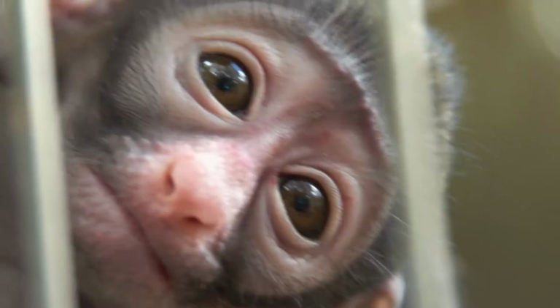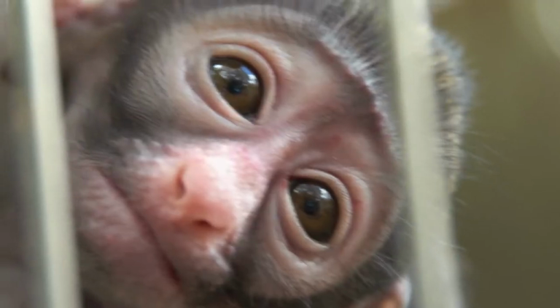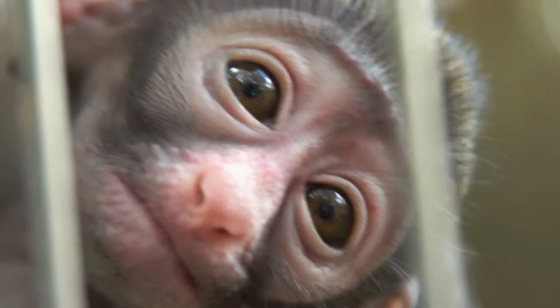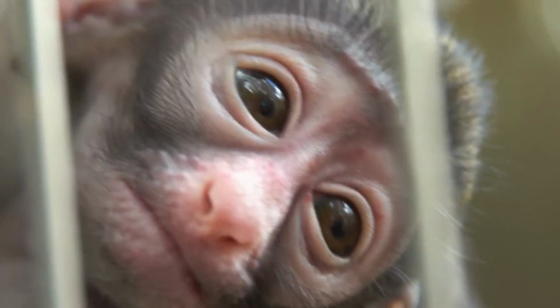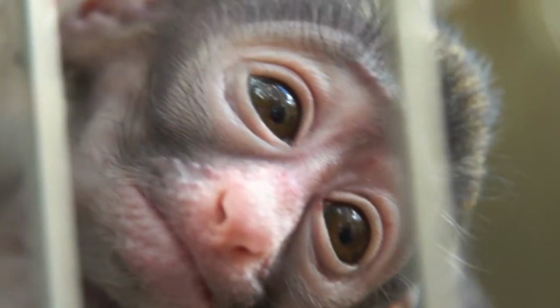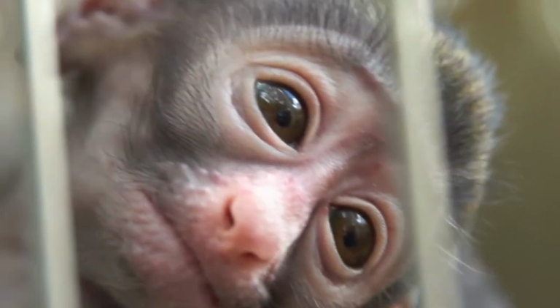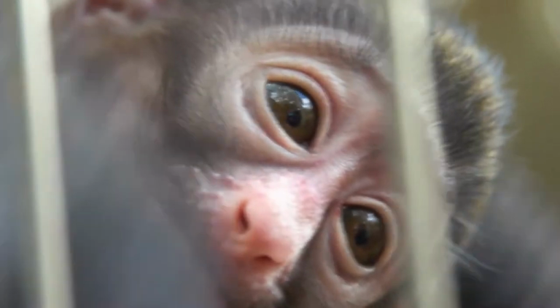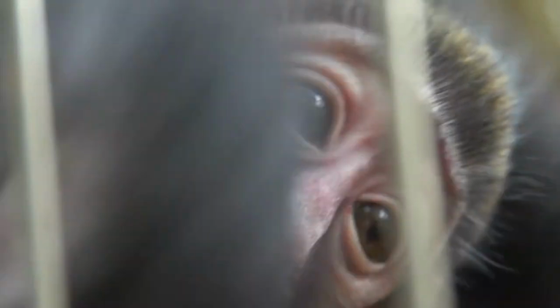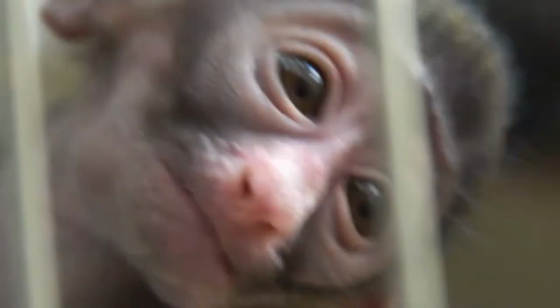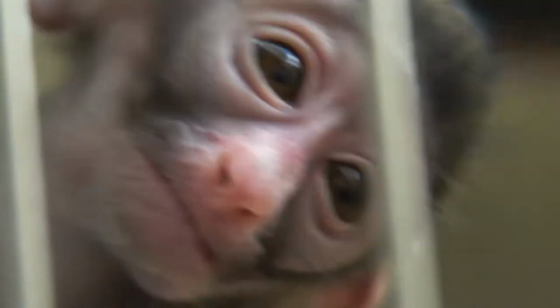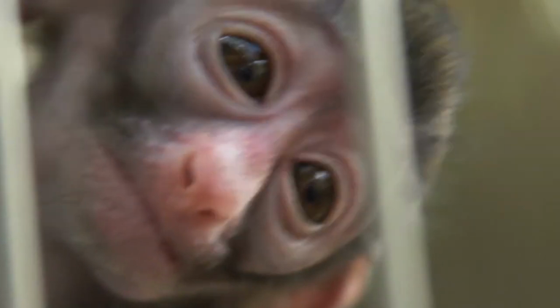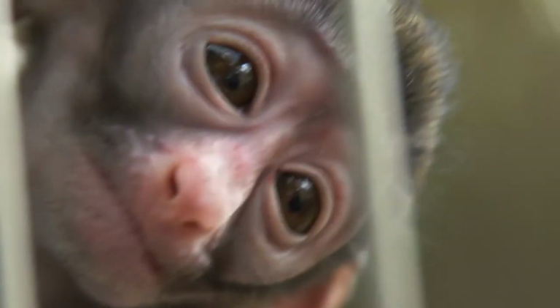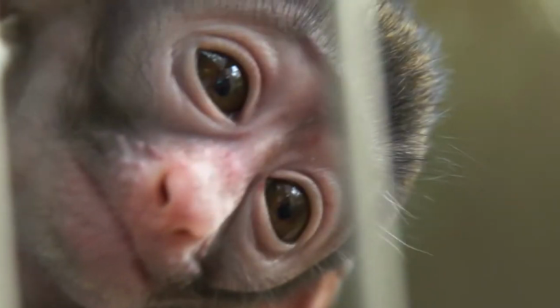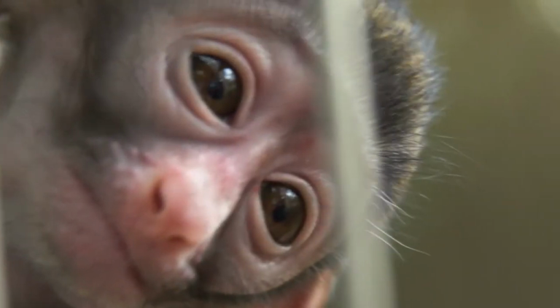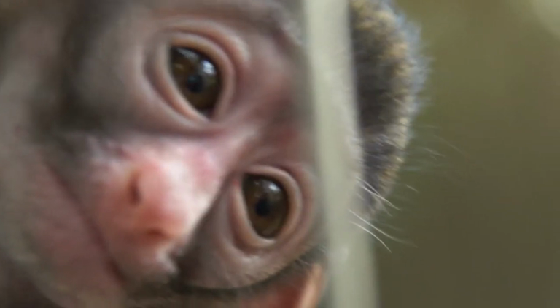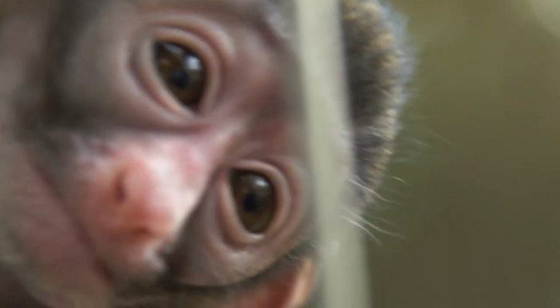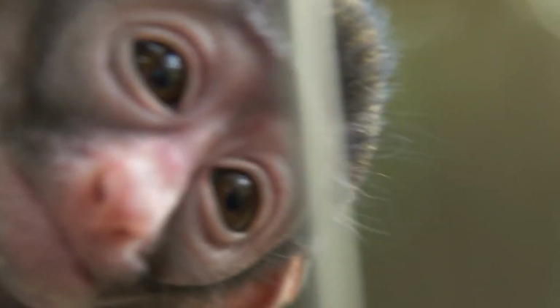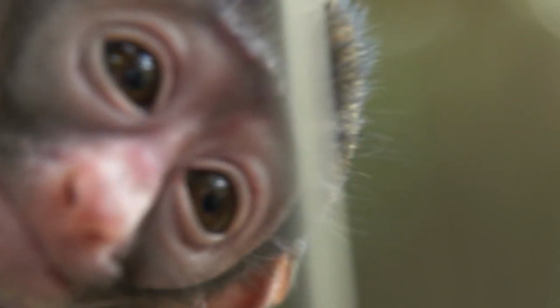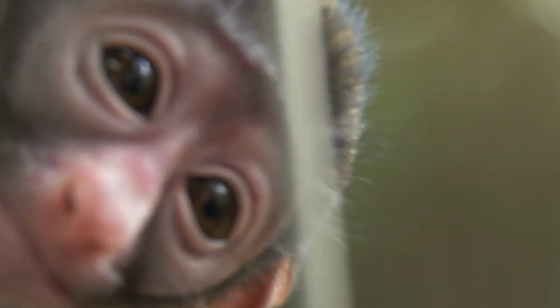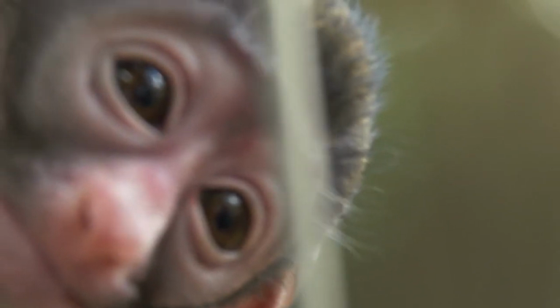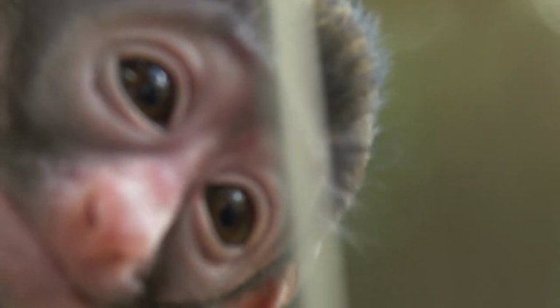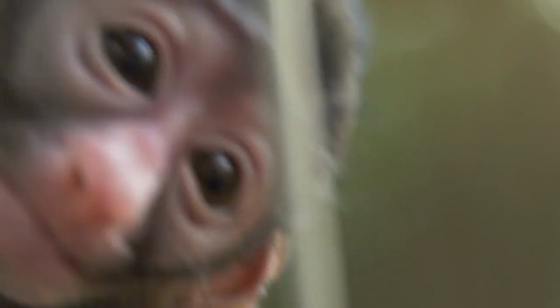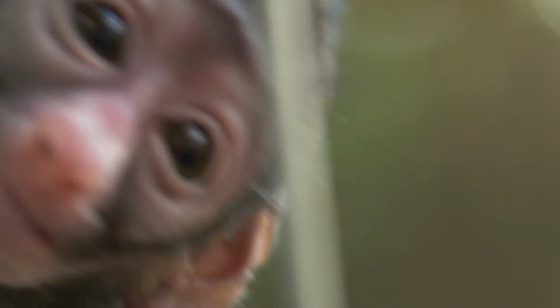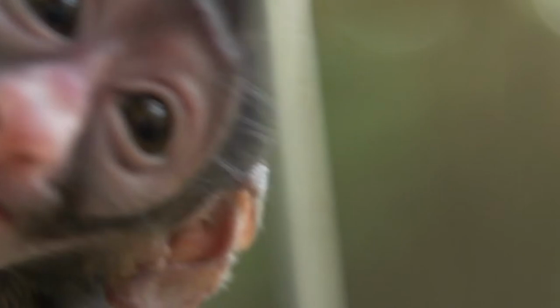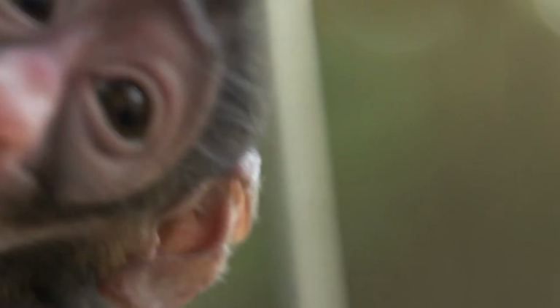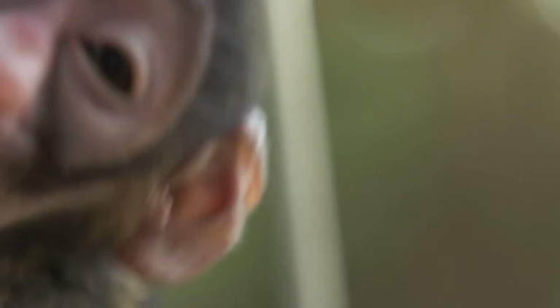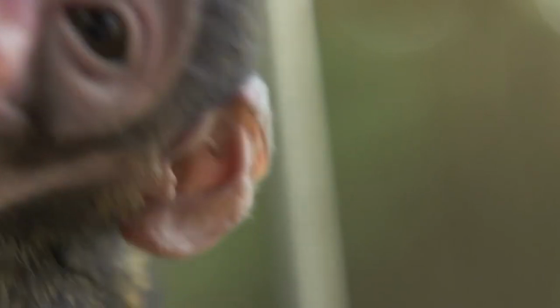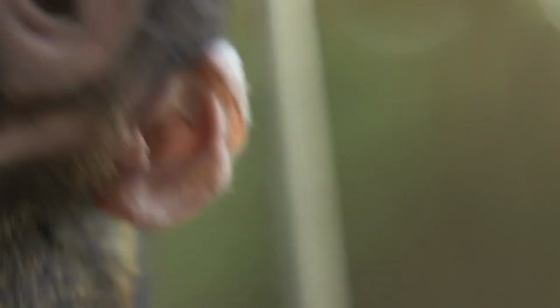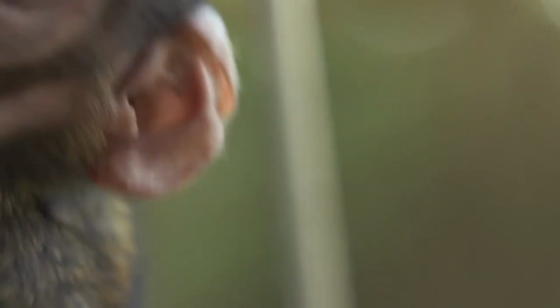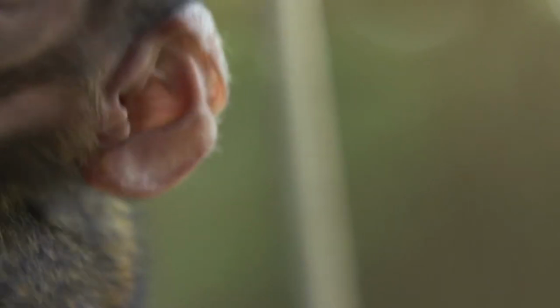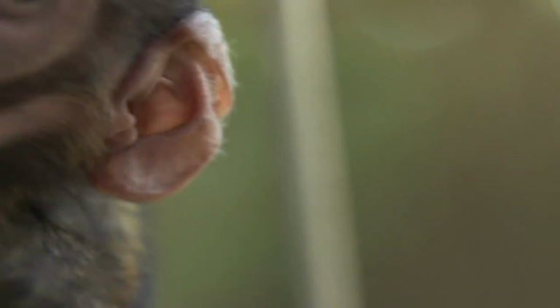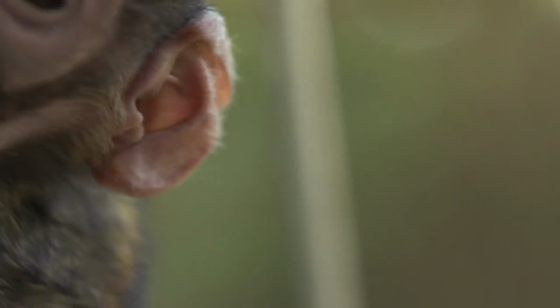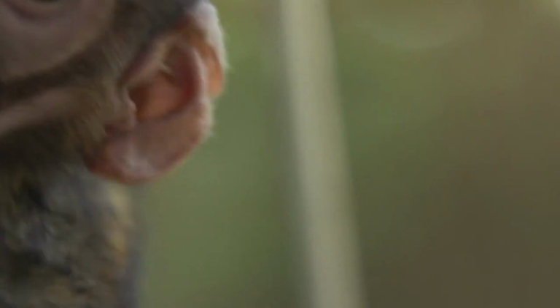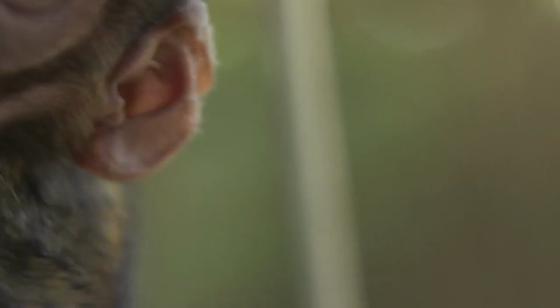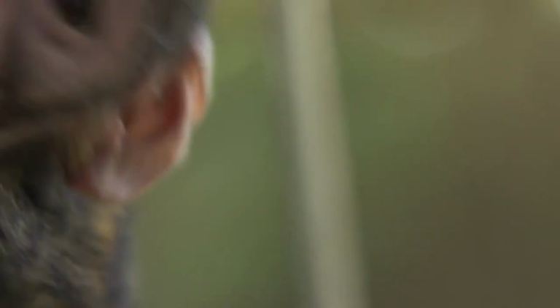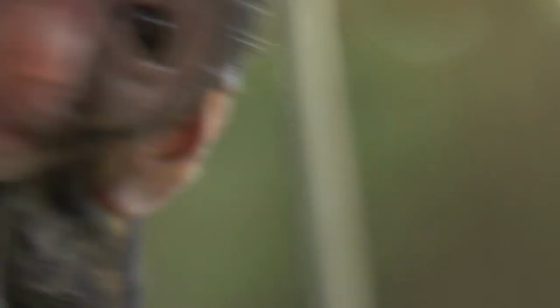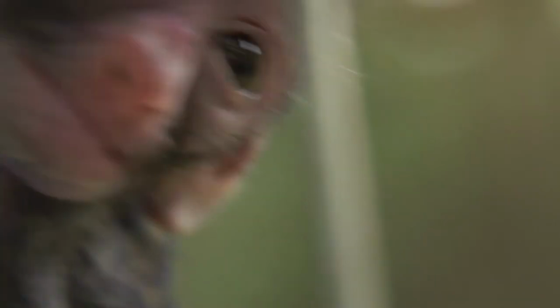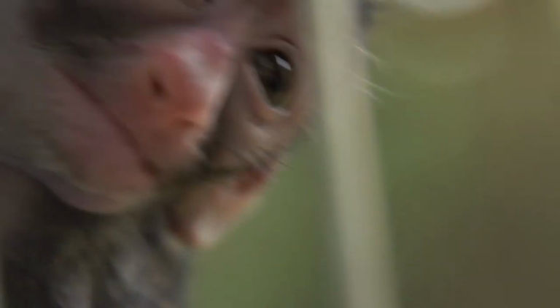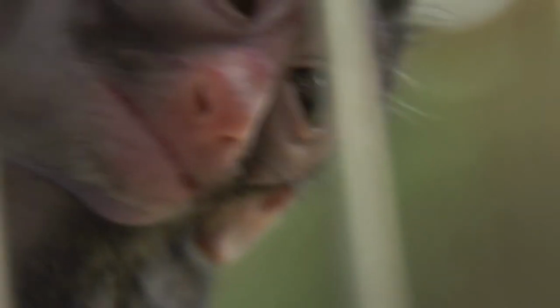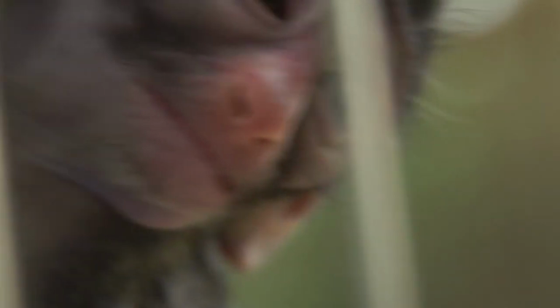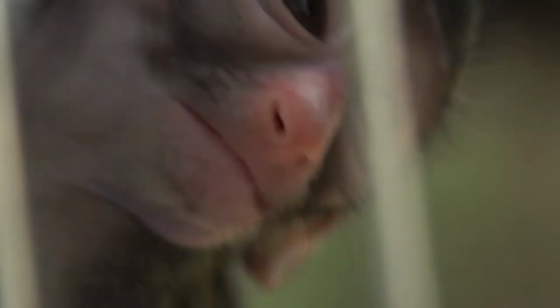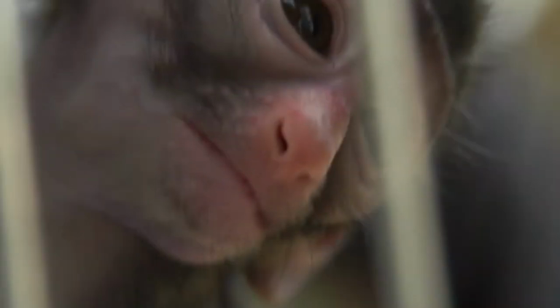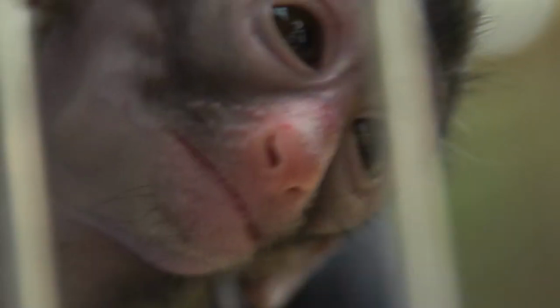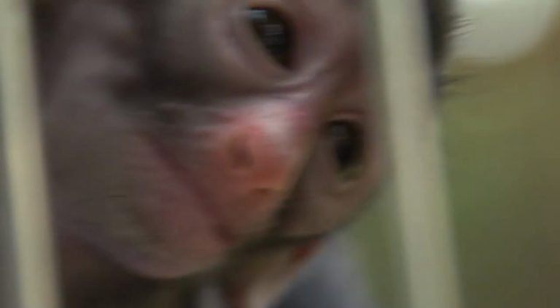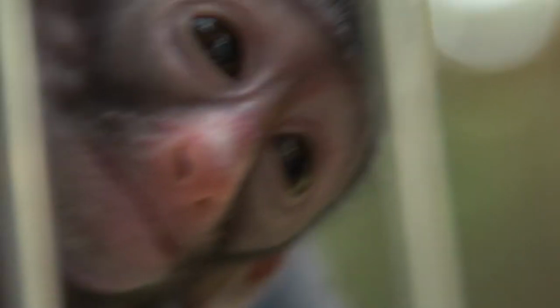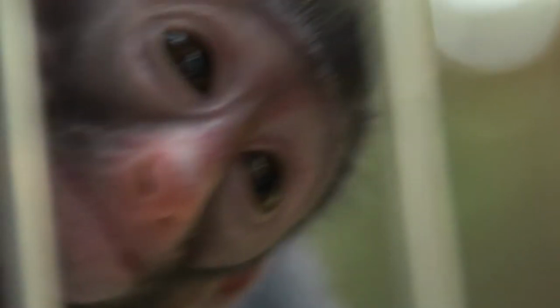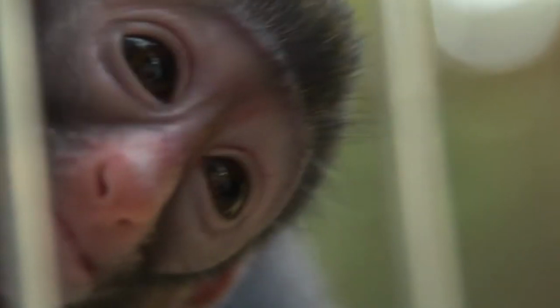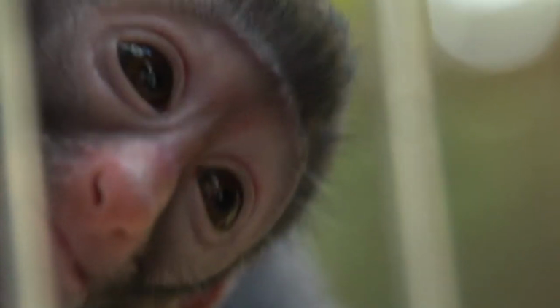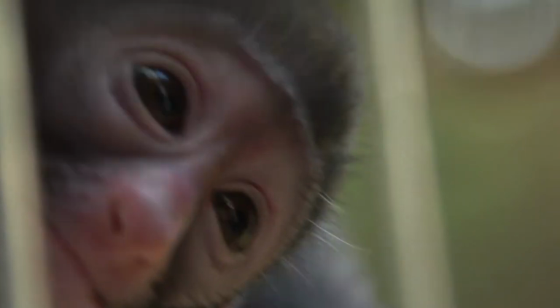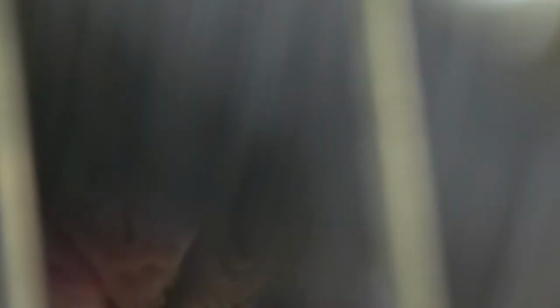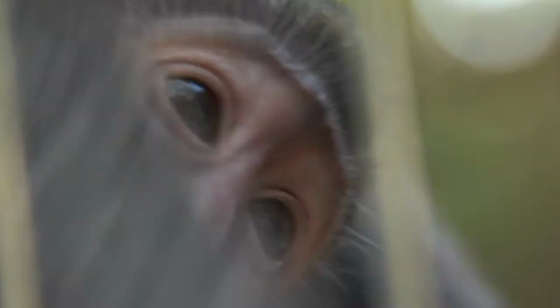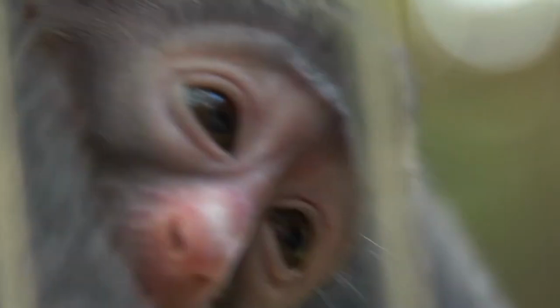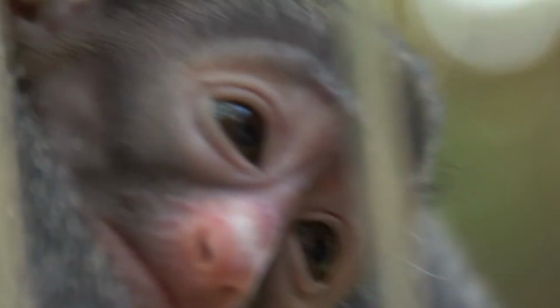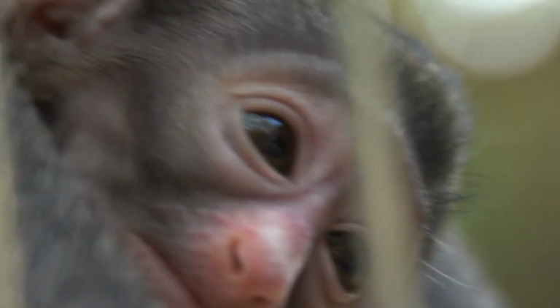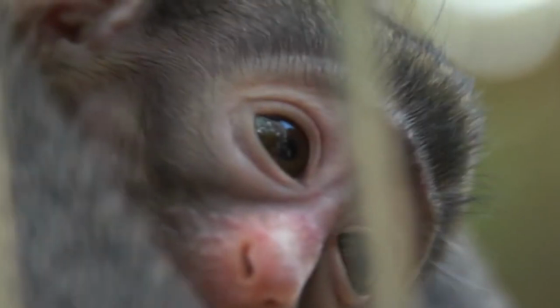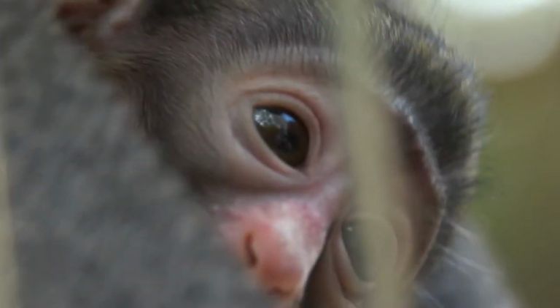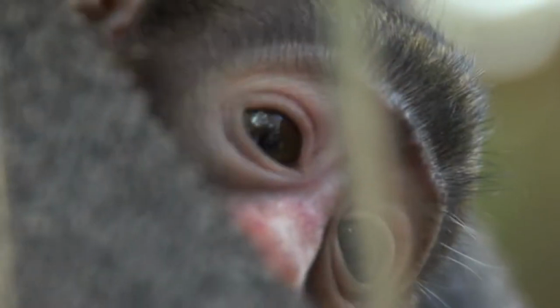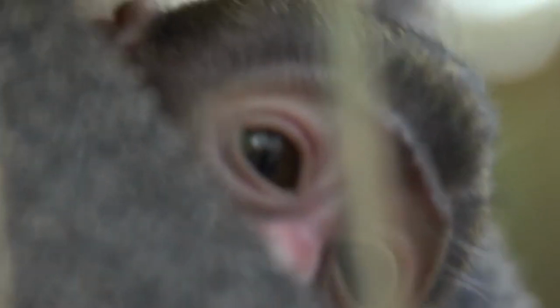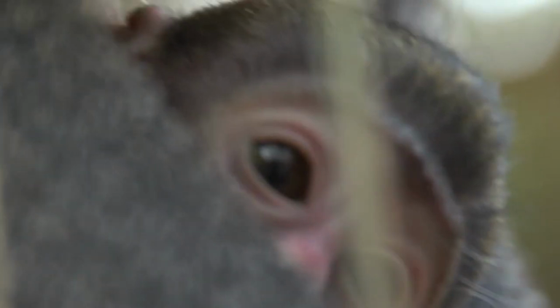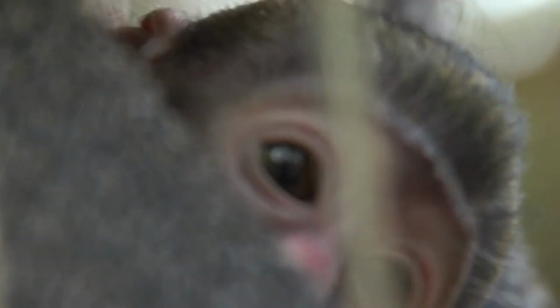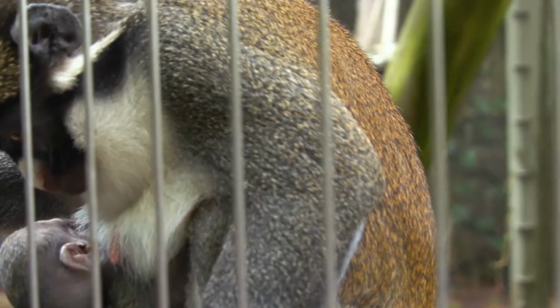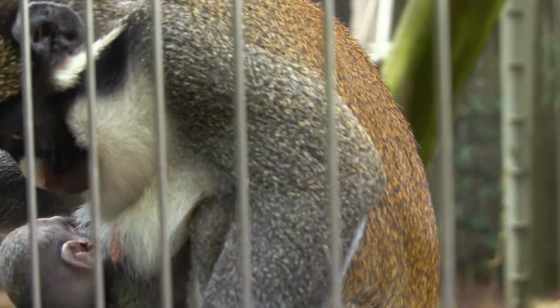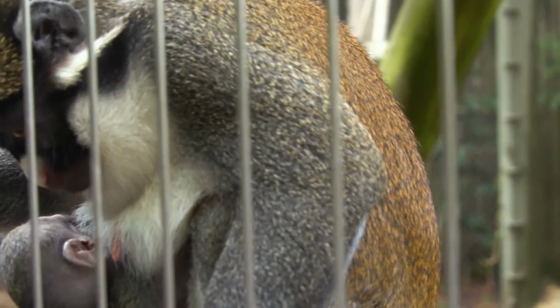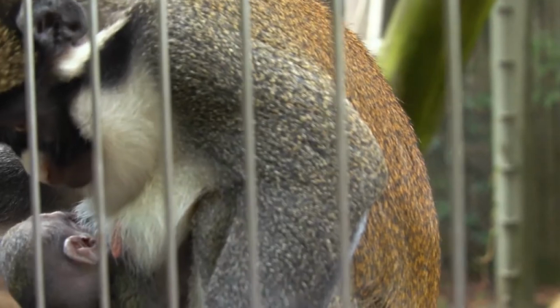Spot-nosed guenons are most recognized because of the little white spot on their nose, and a lot of people think that it looks like a heart.